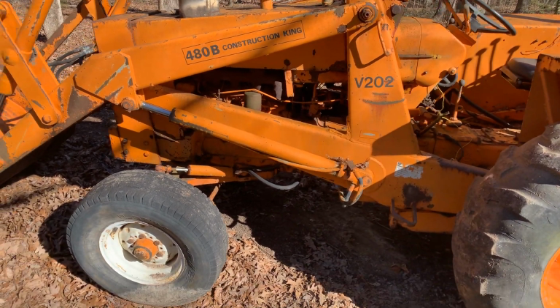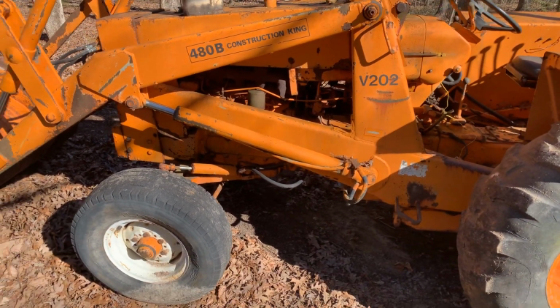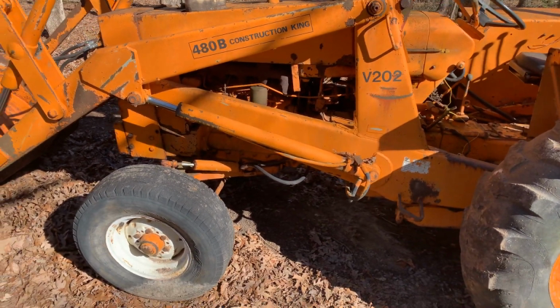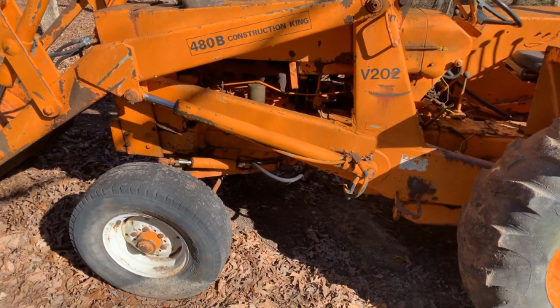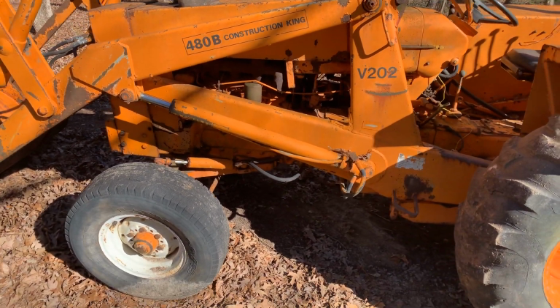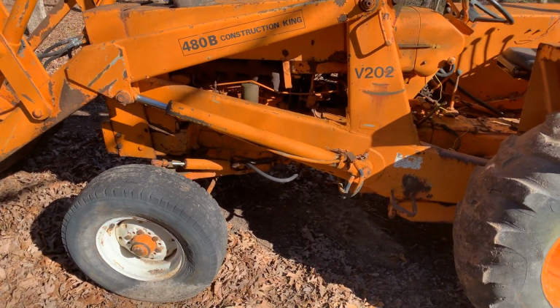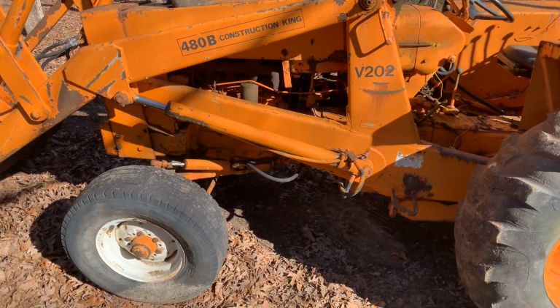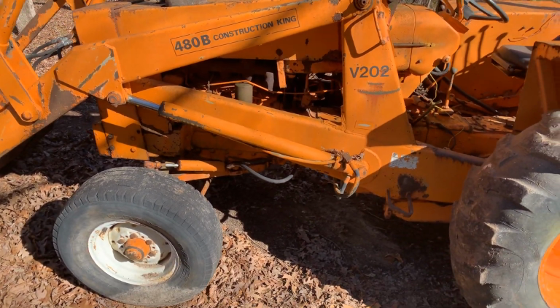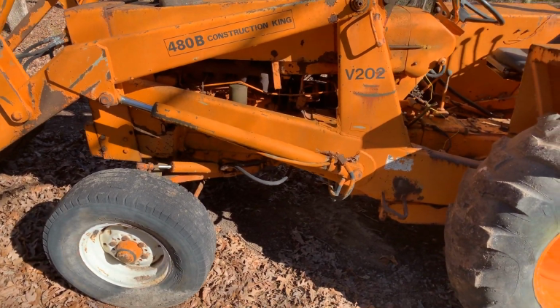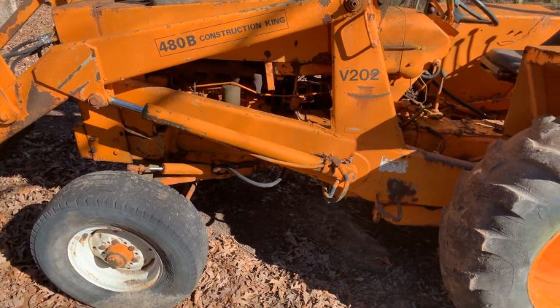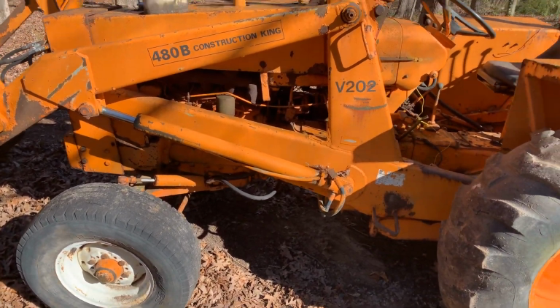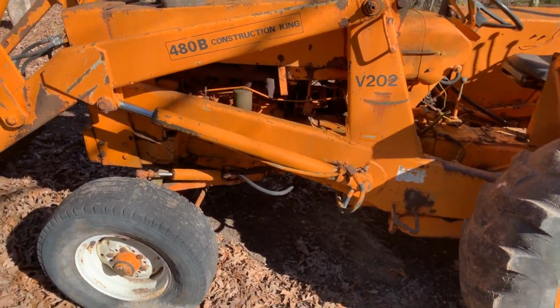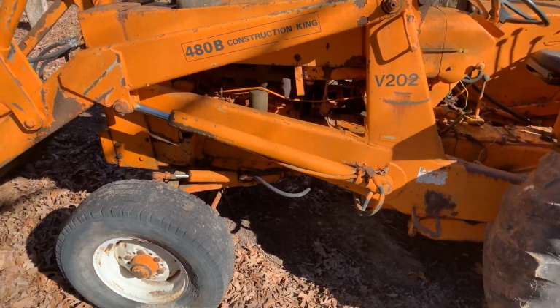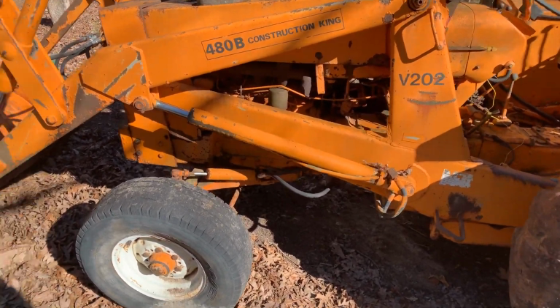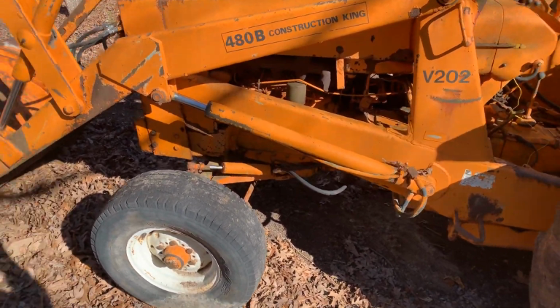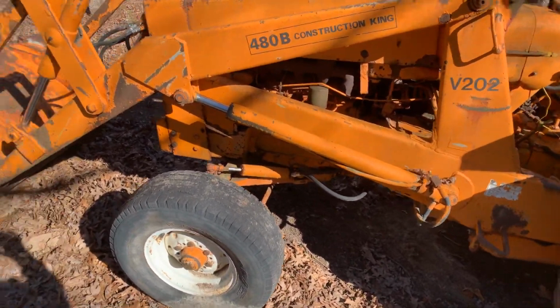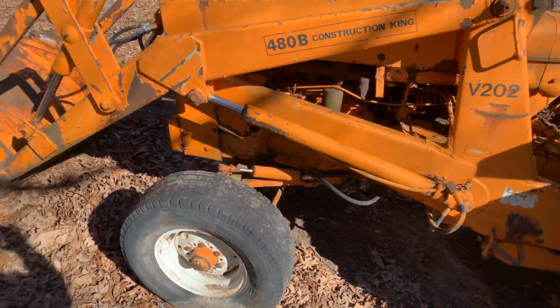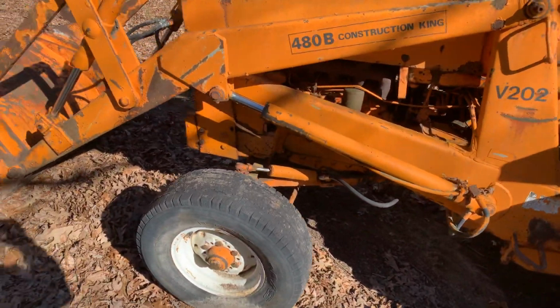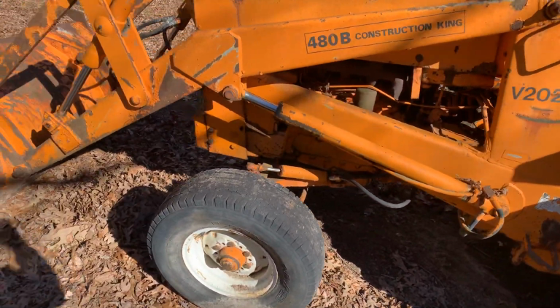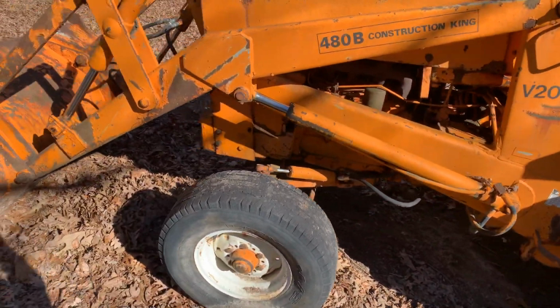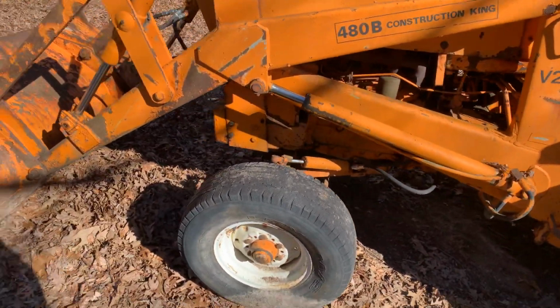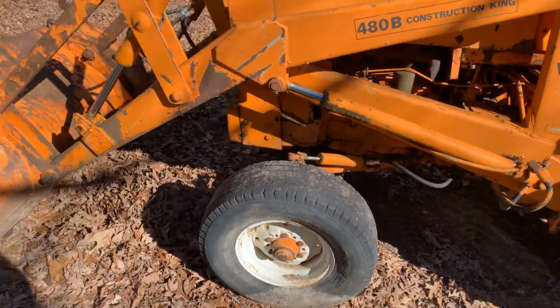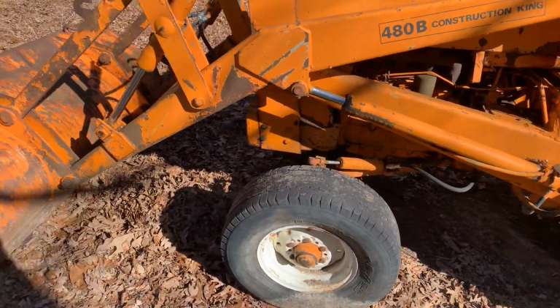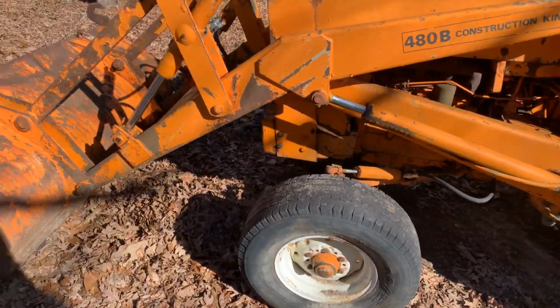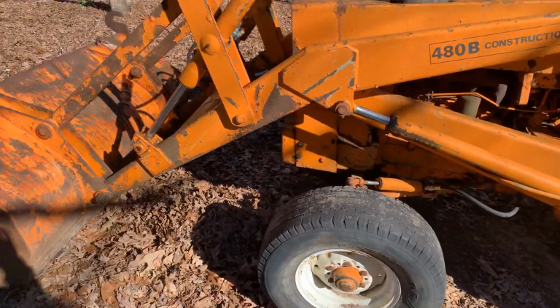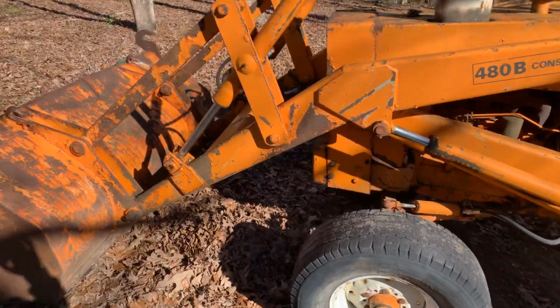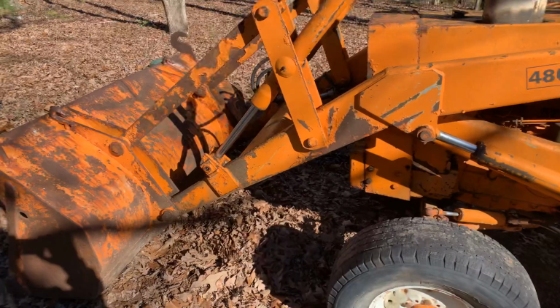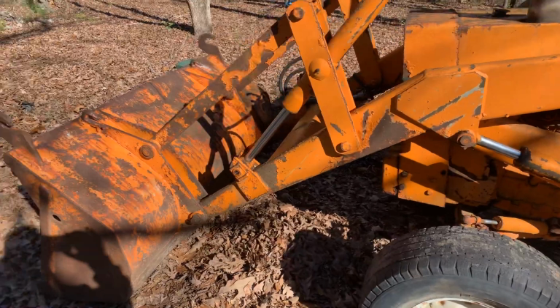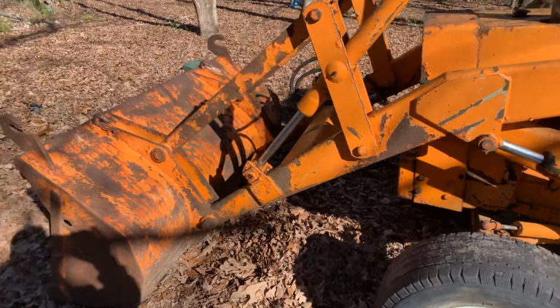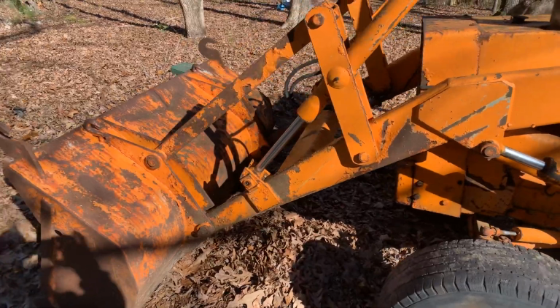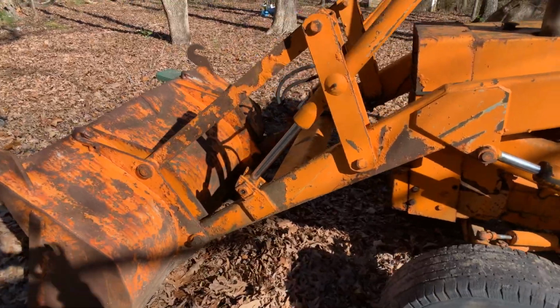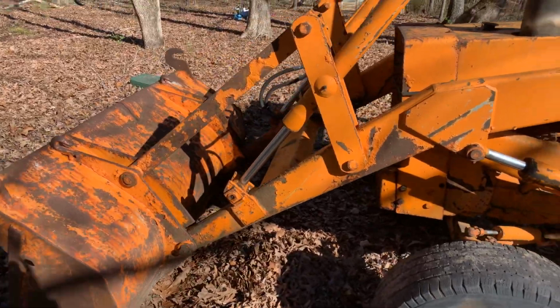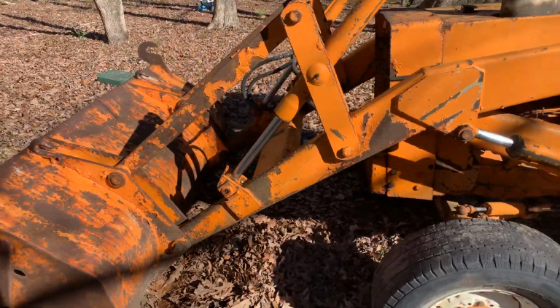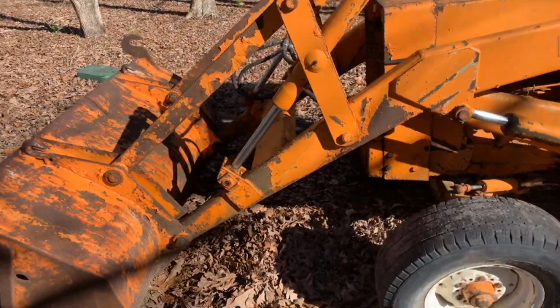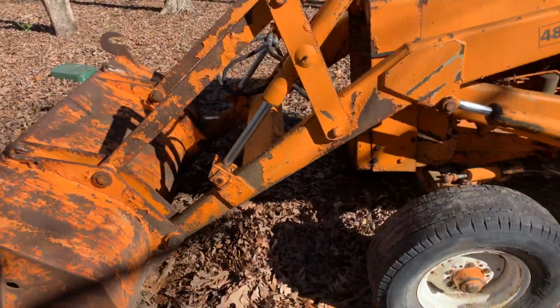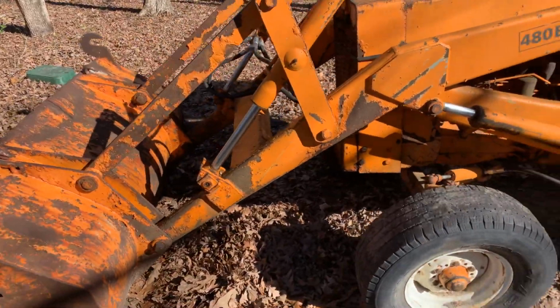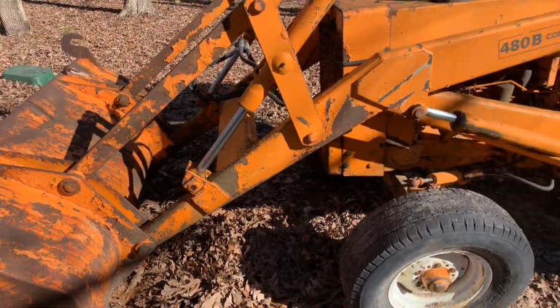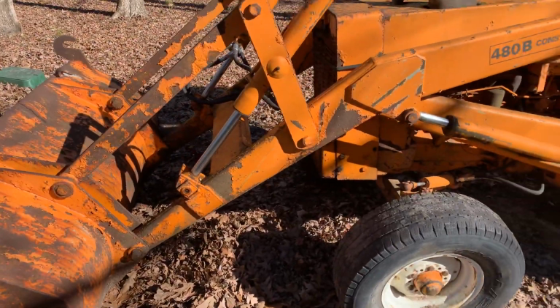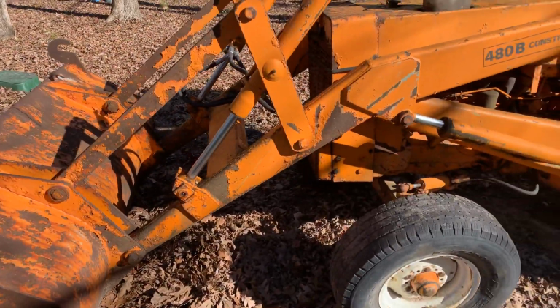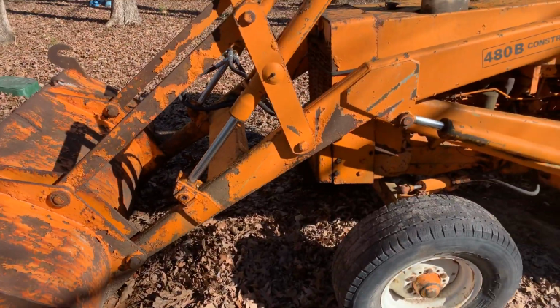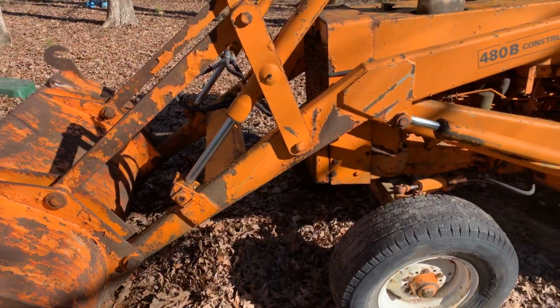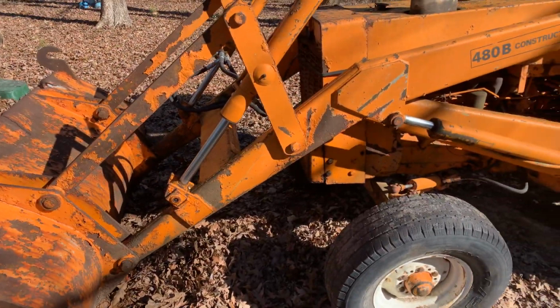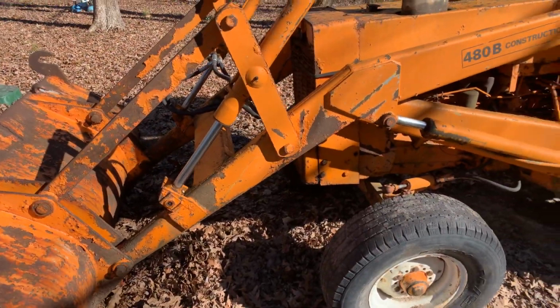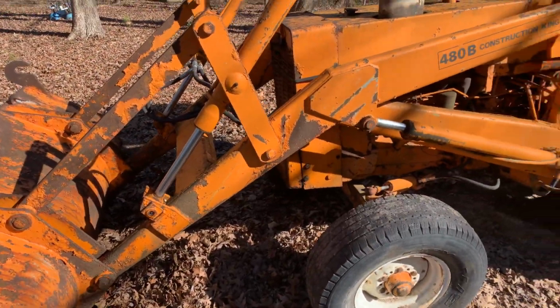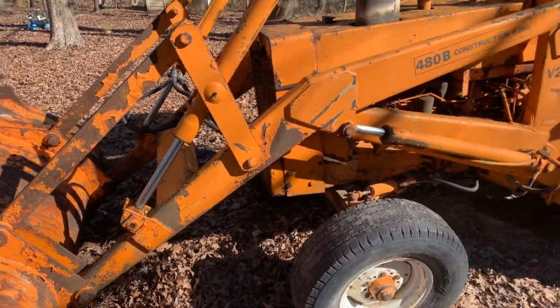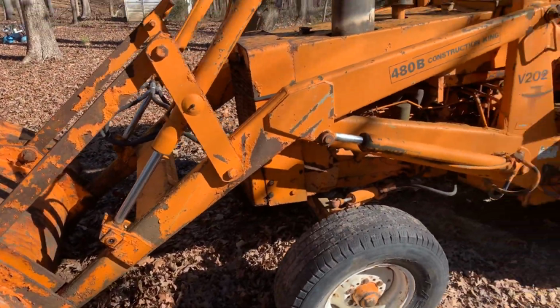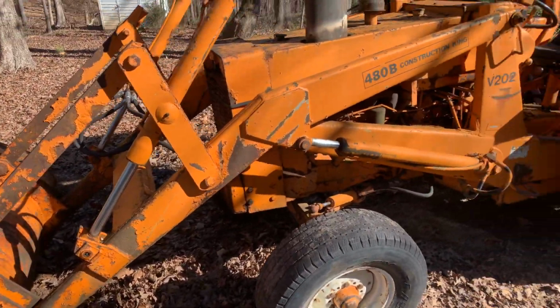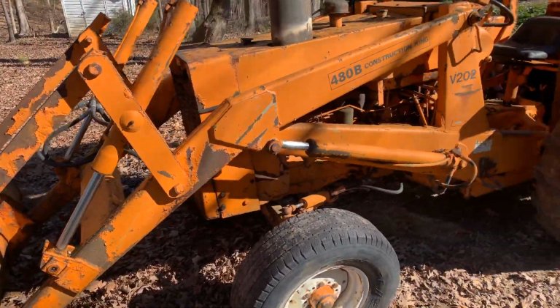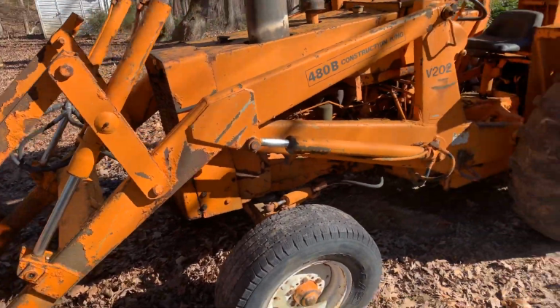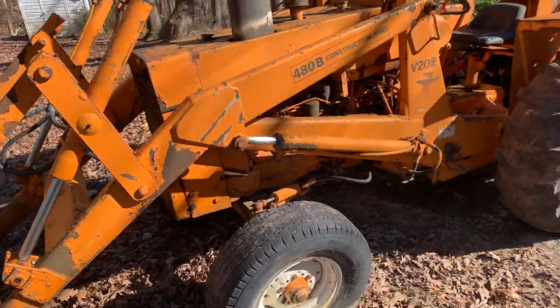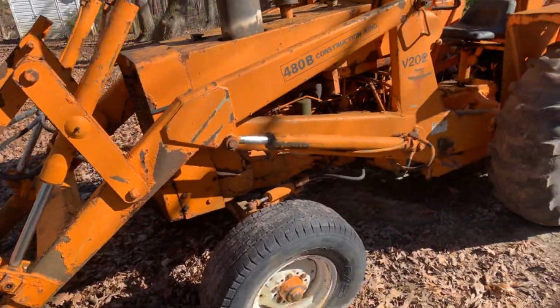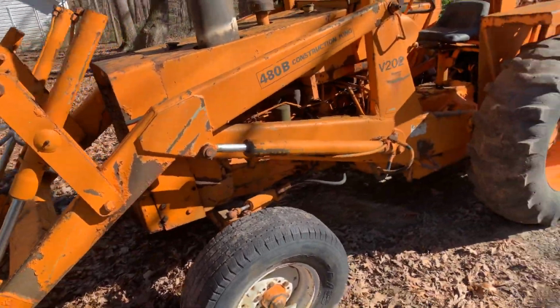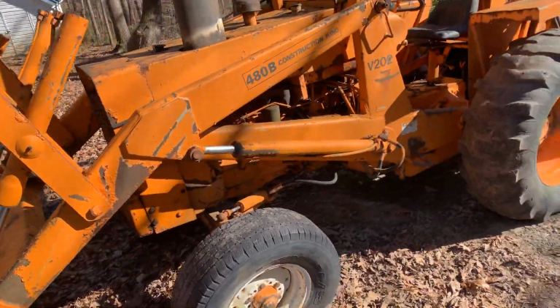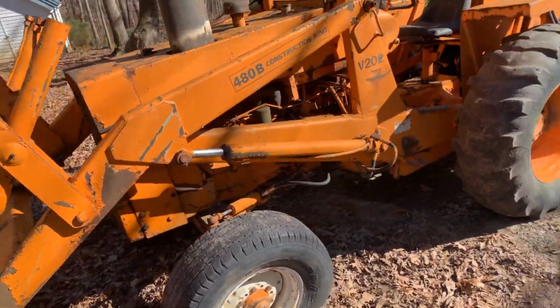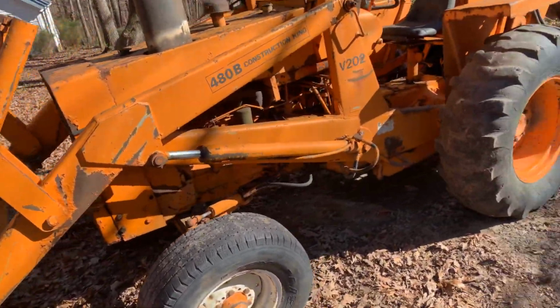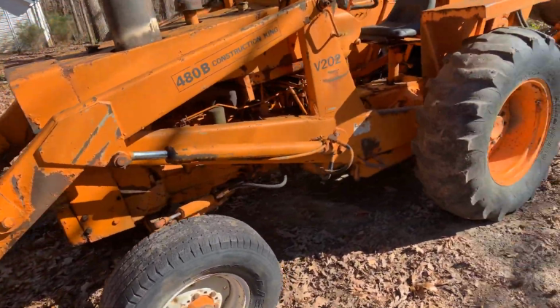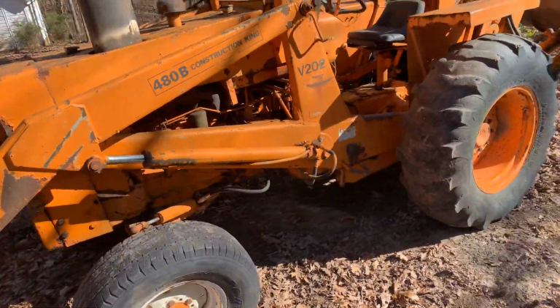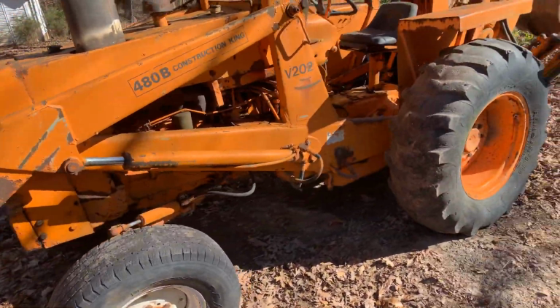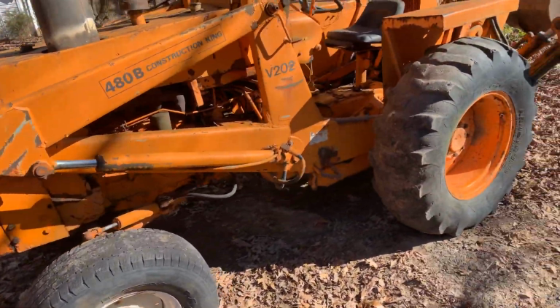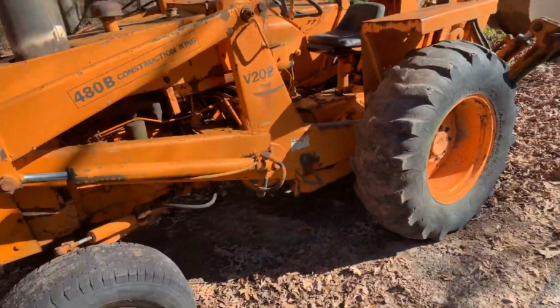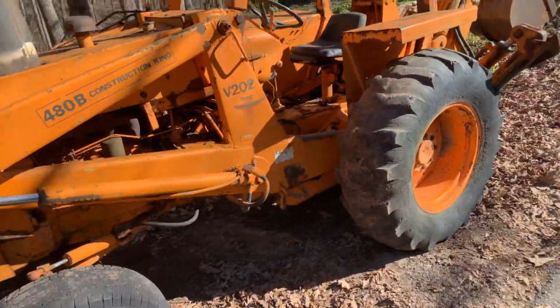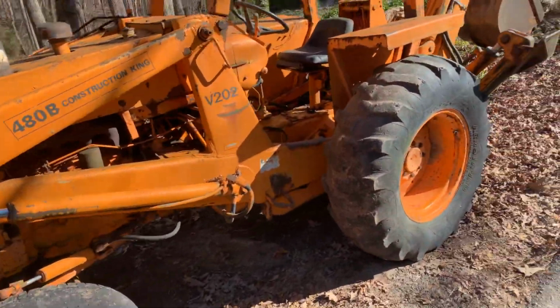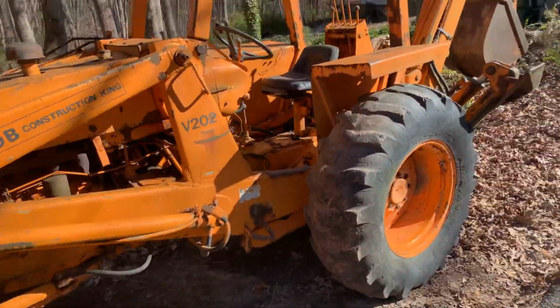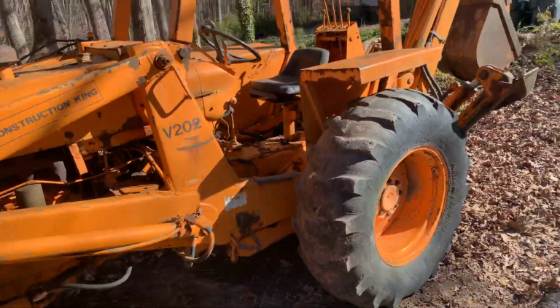All right, here's my case backhoe up for sale. I just wanted to post a video to show the hydraulics working.